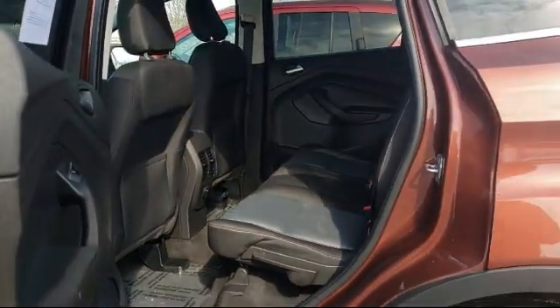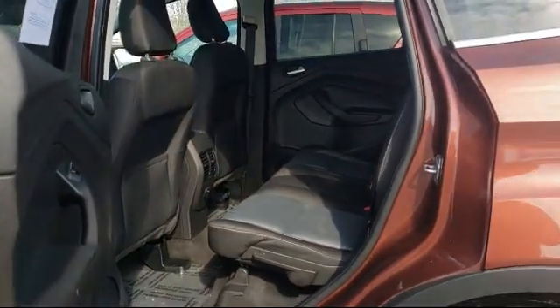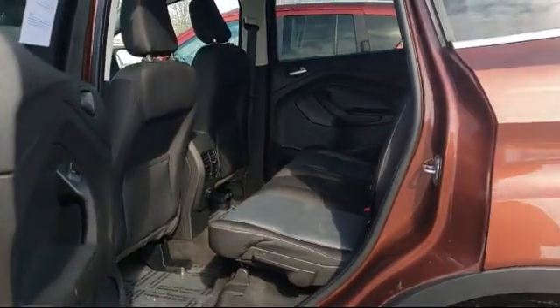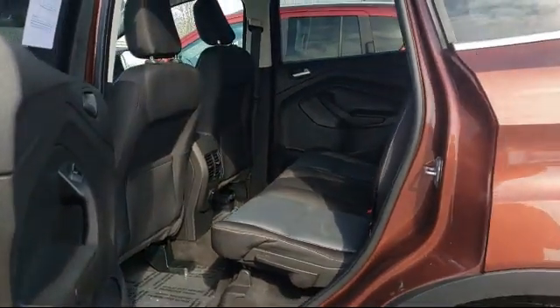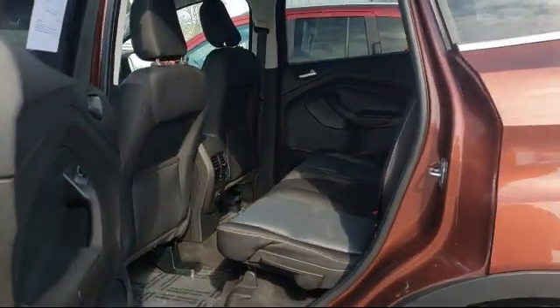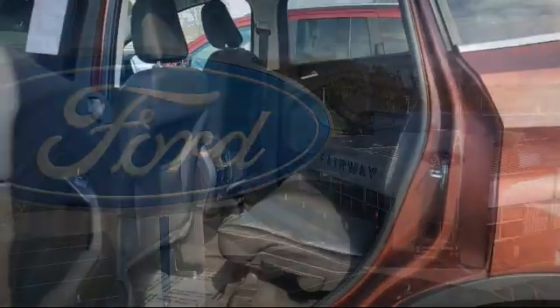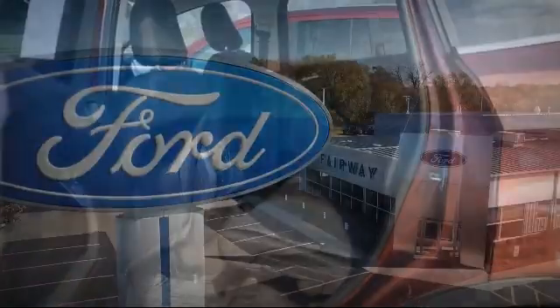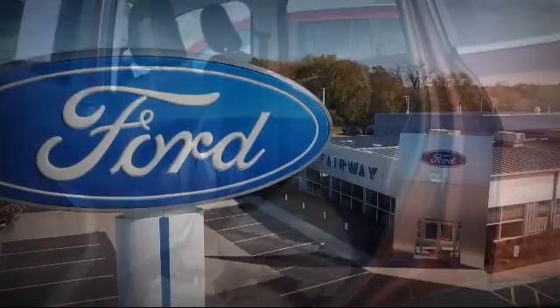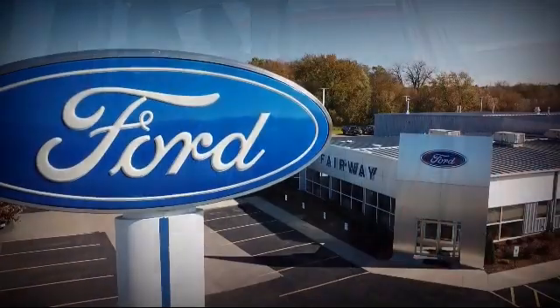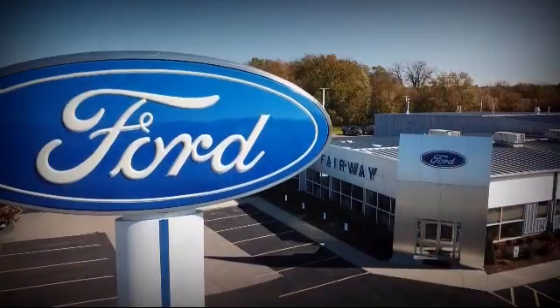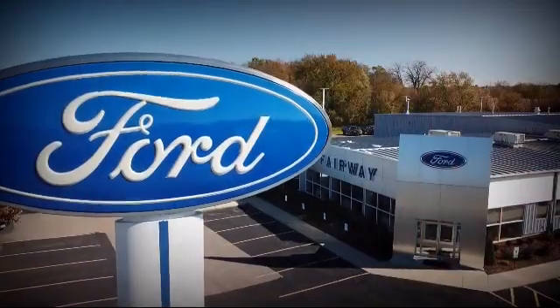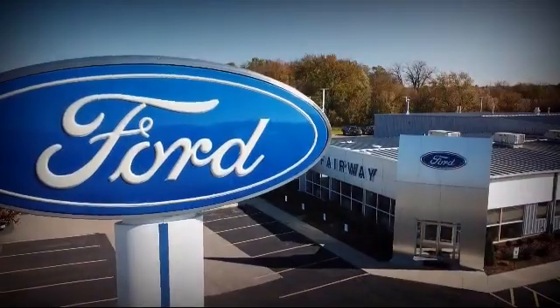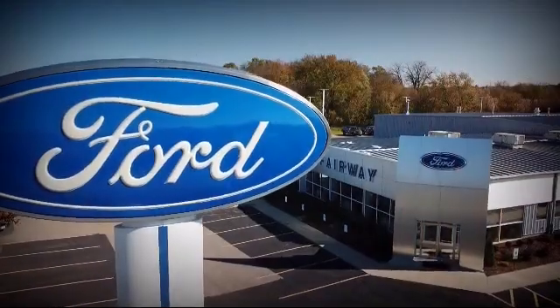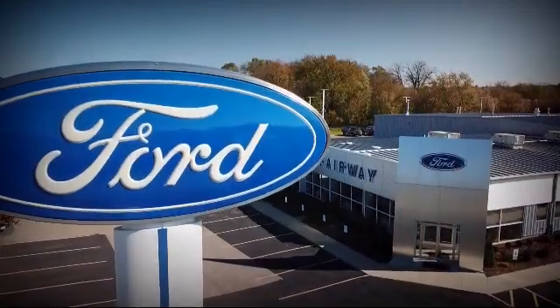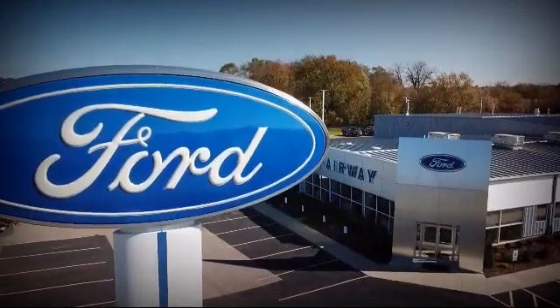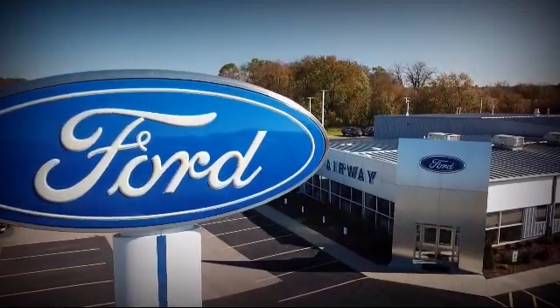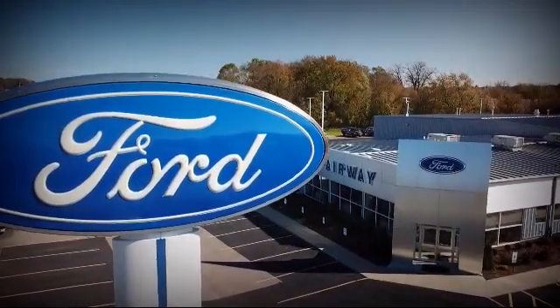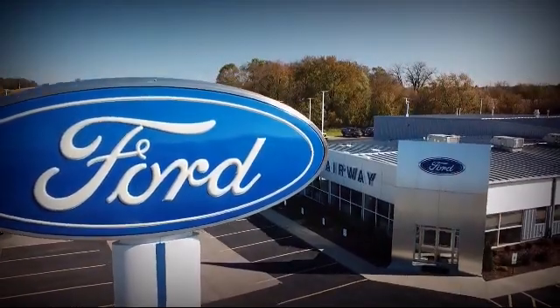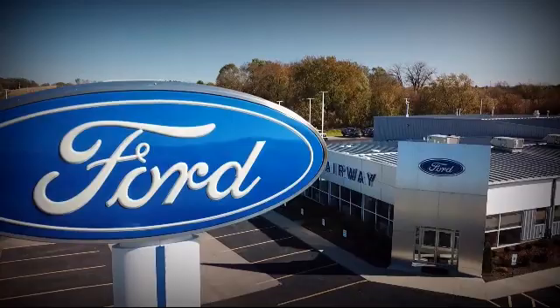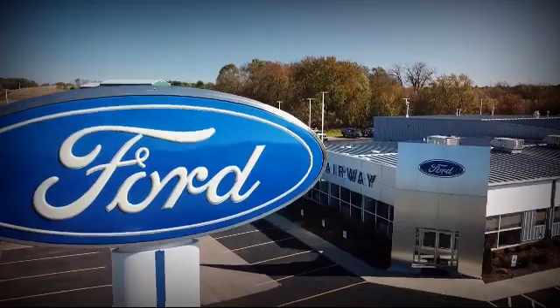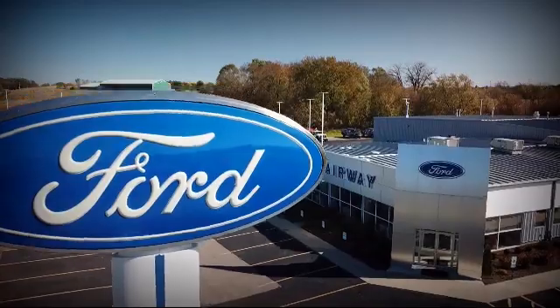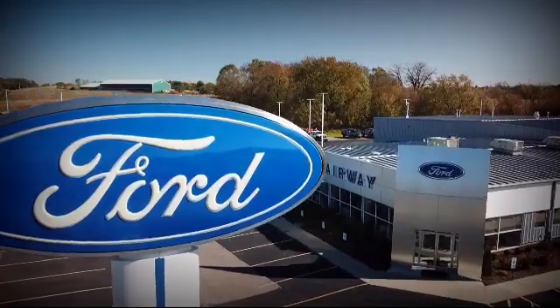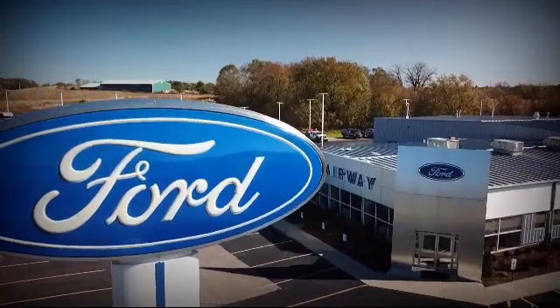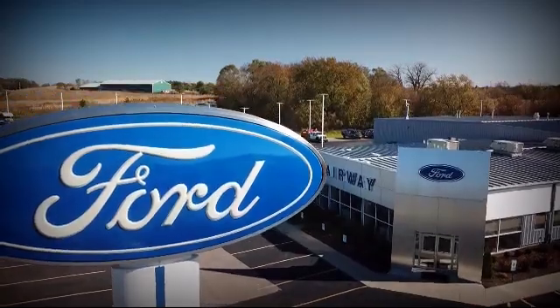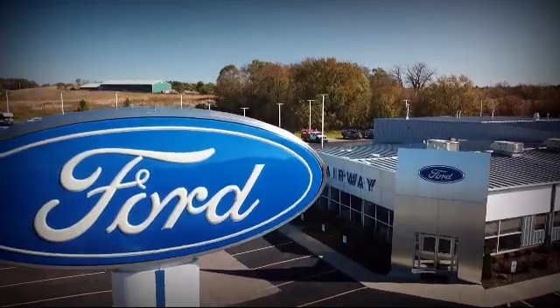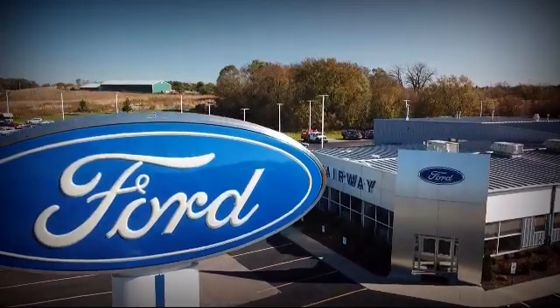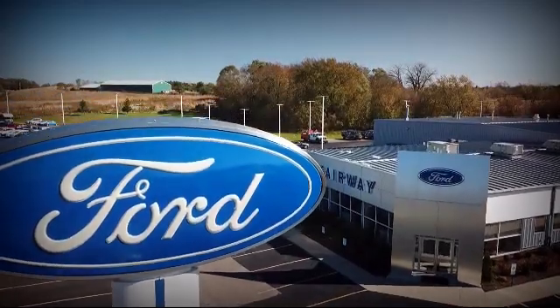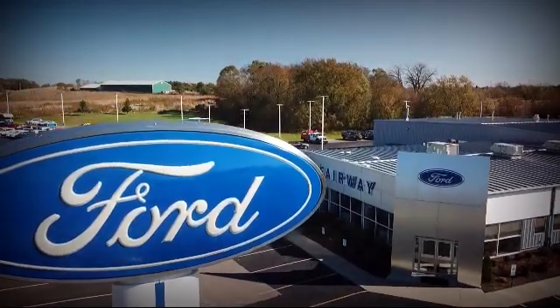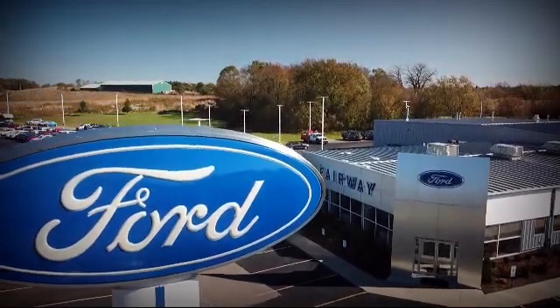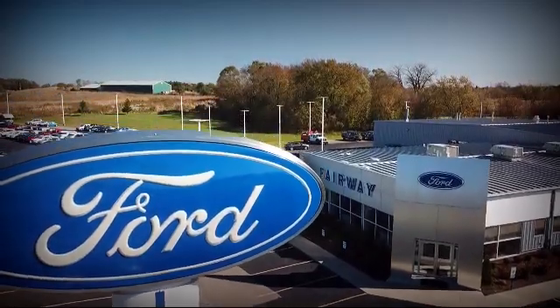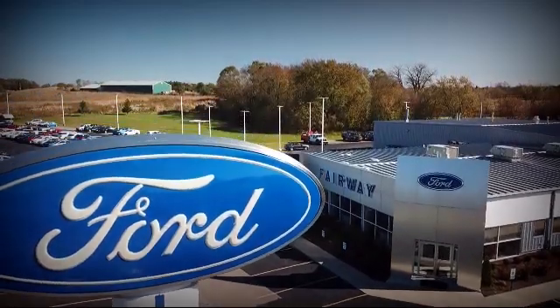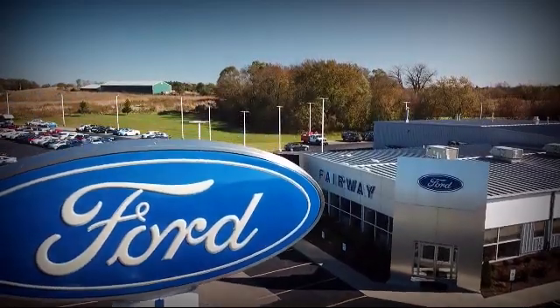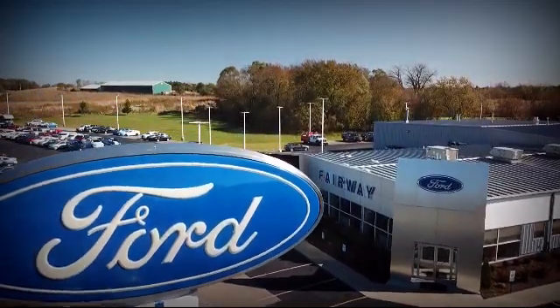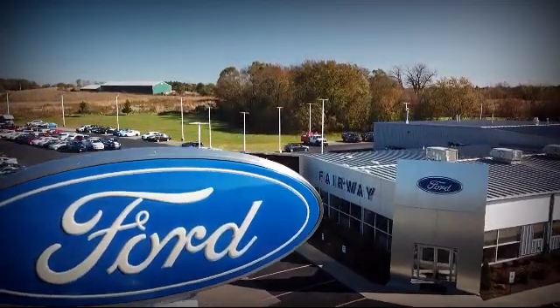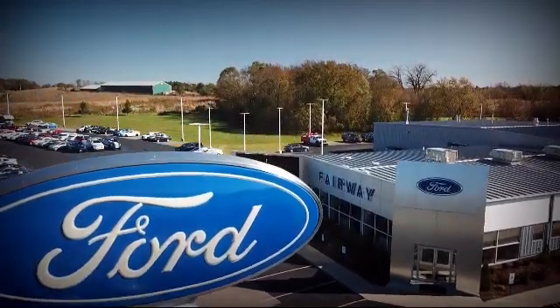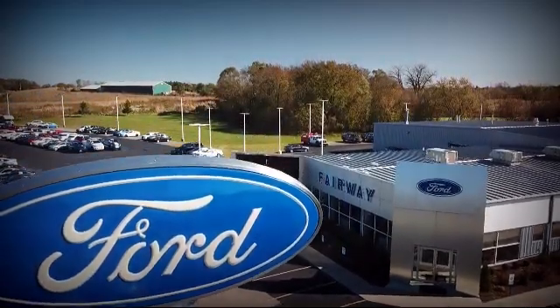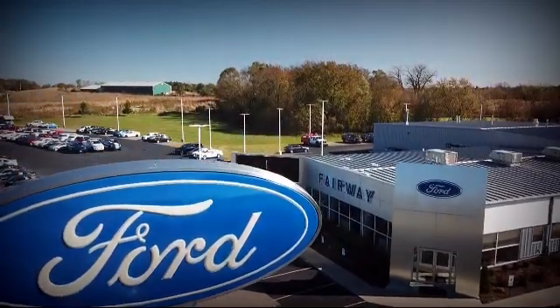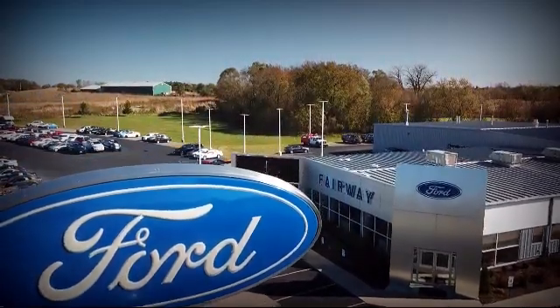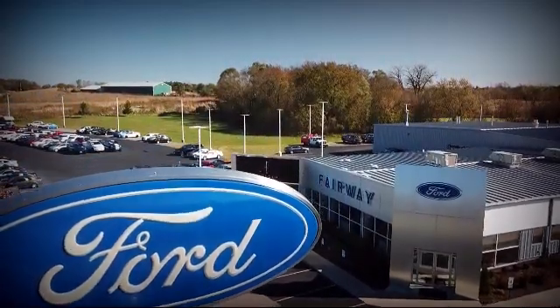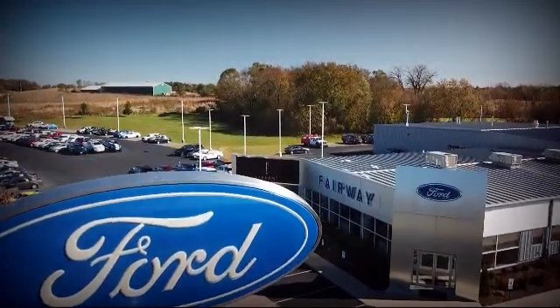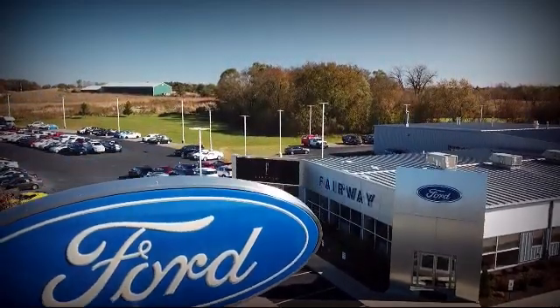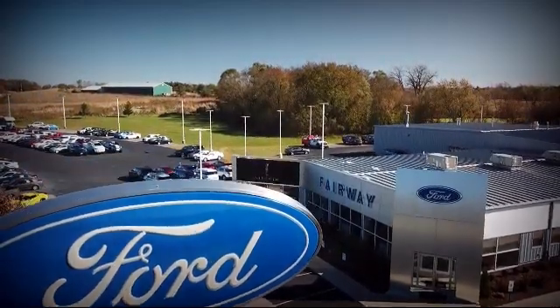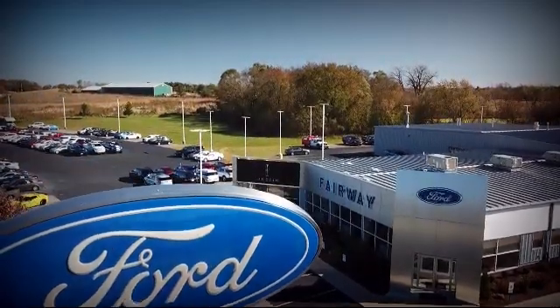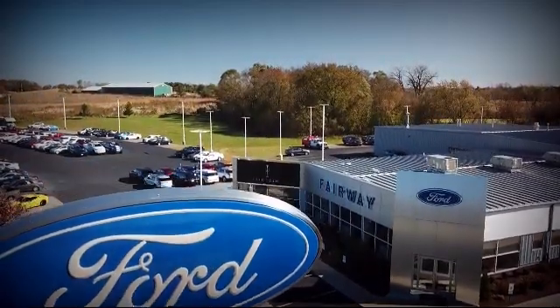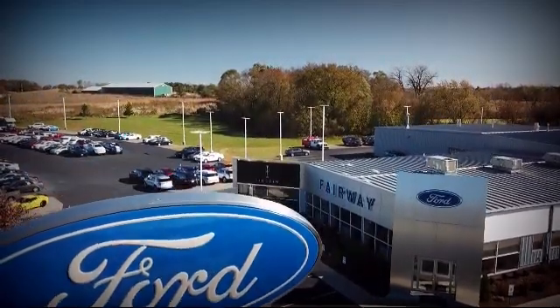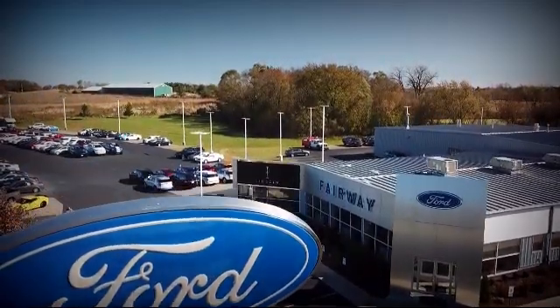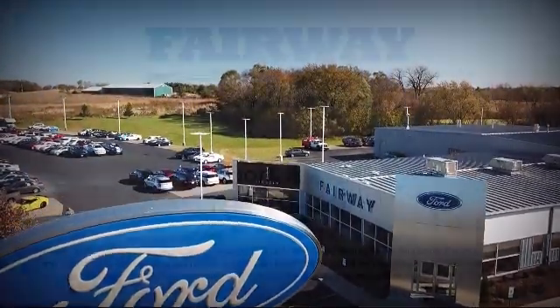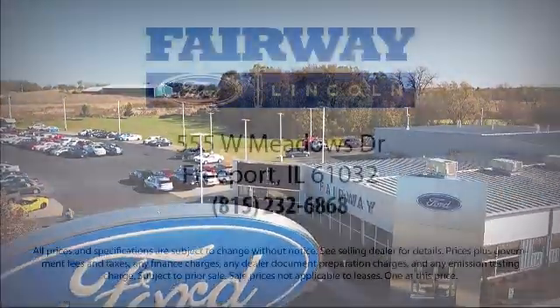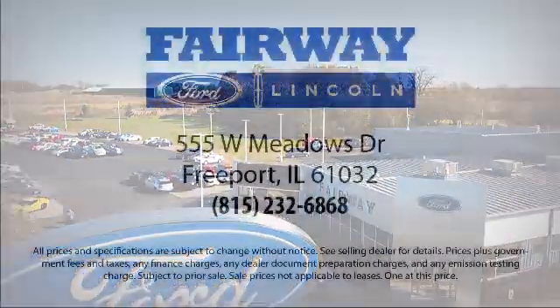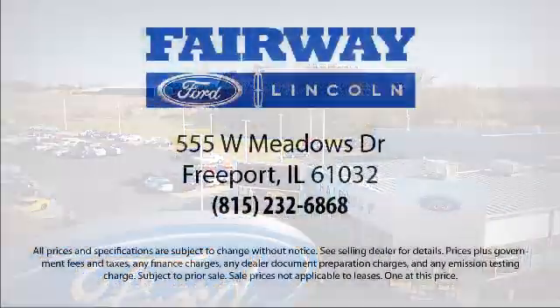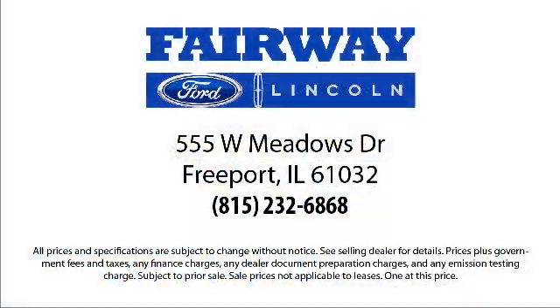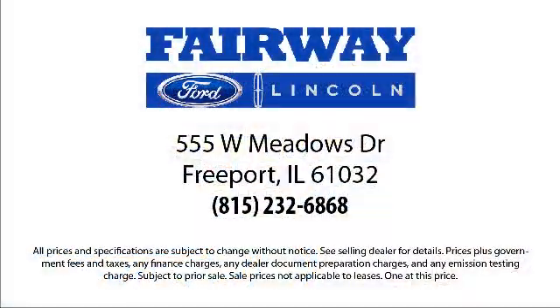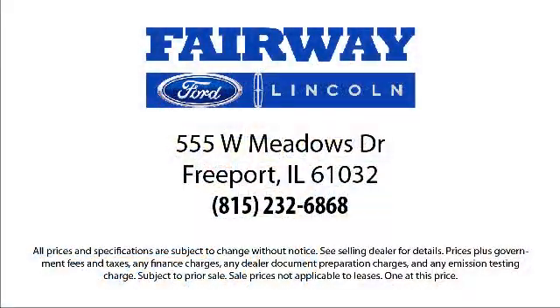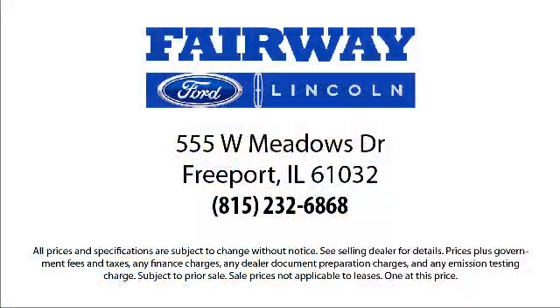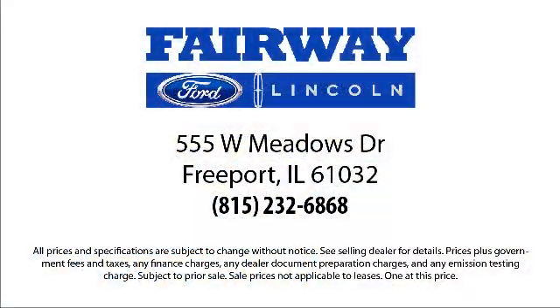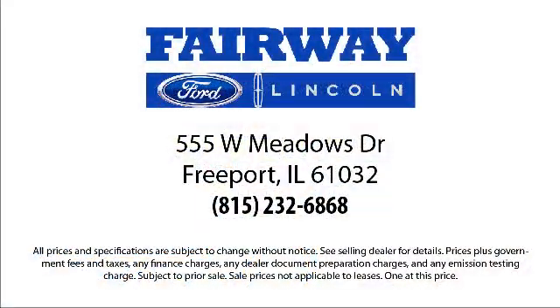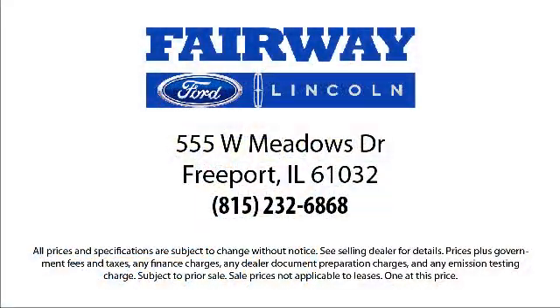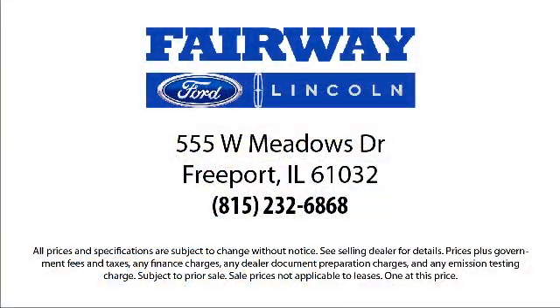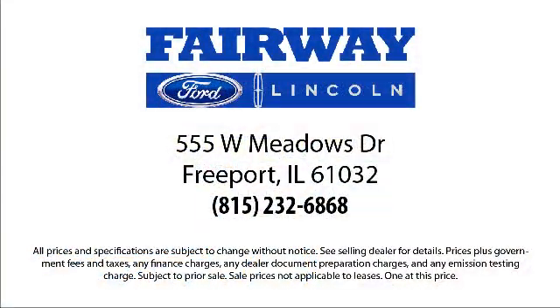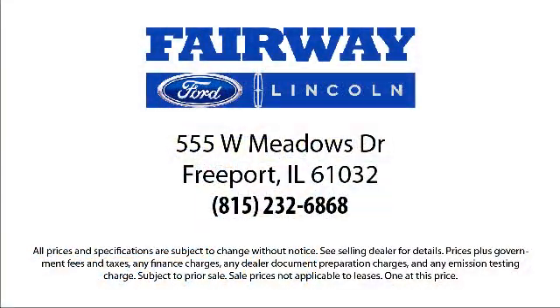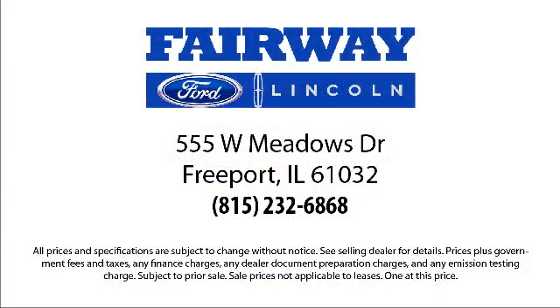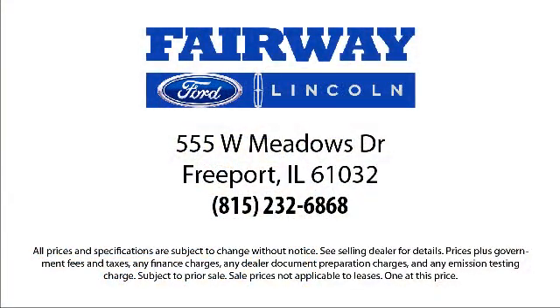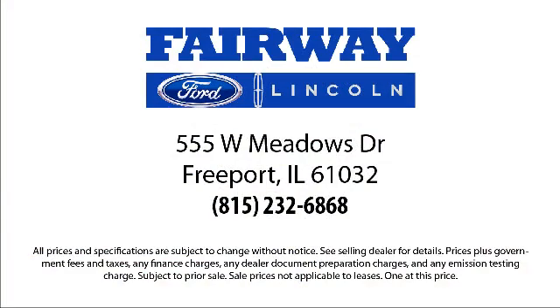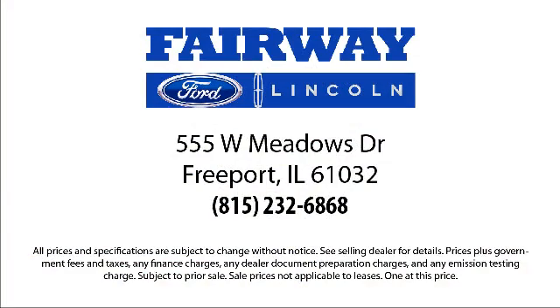So come visit us here at Fairway Ford — you'll be glad you did. We're located at 555 West Meadows Drive in Freeport.